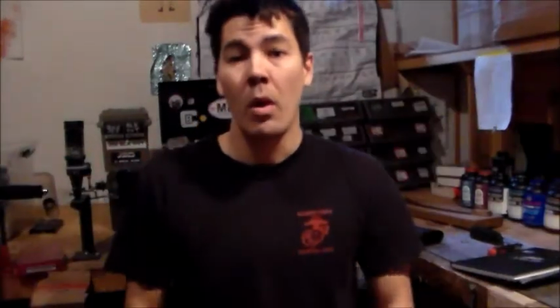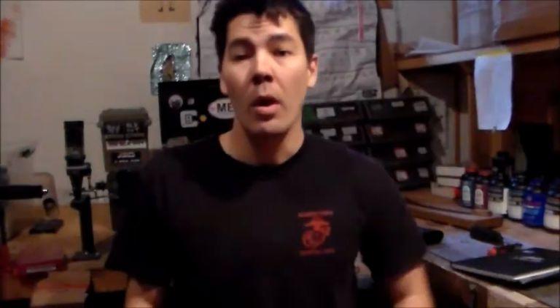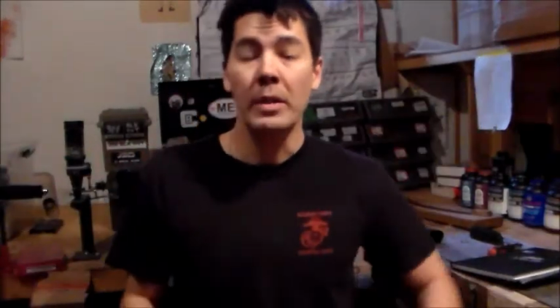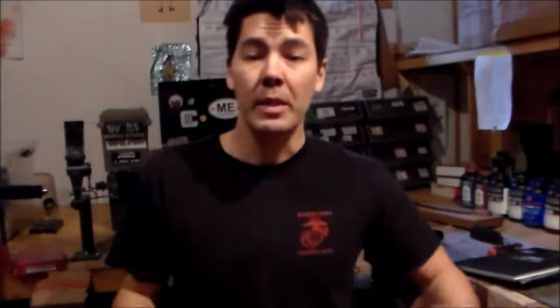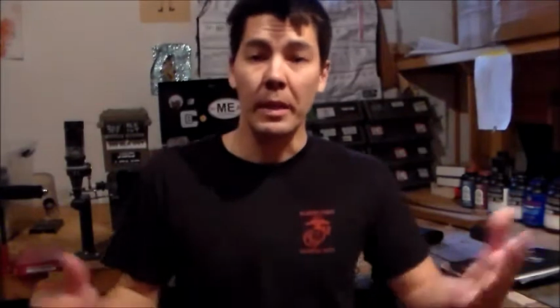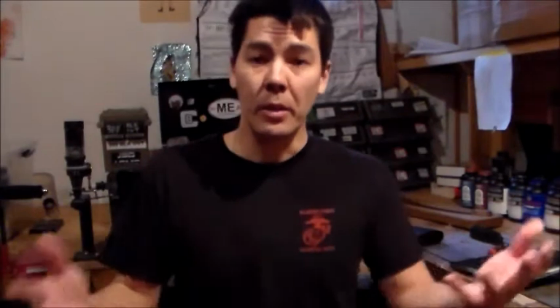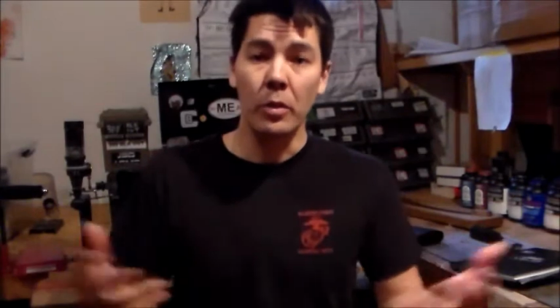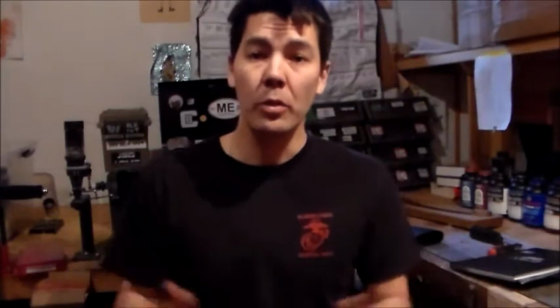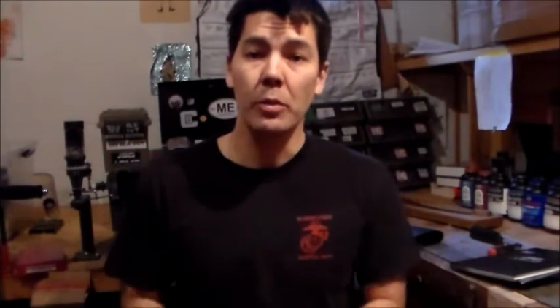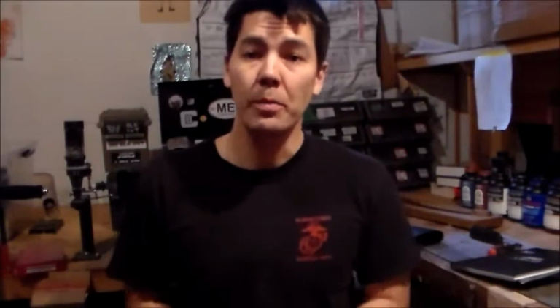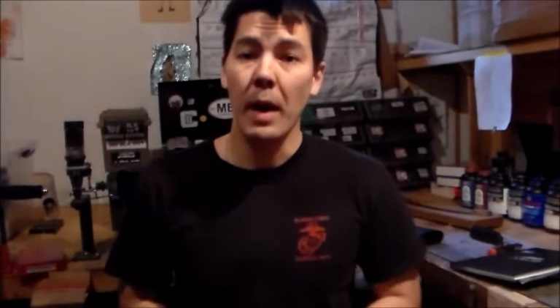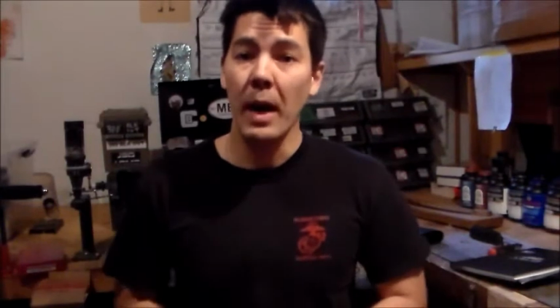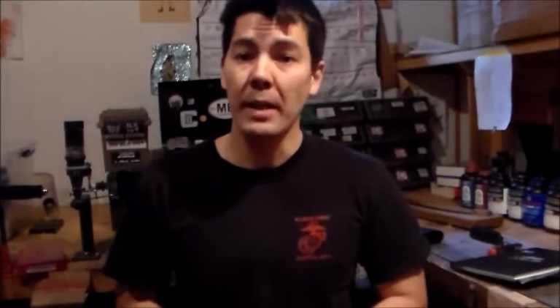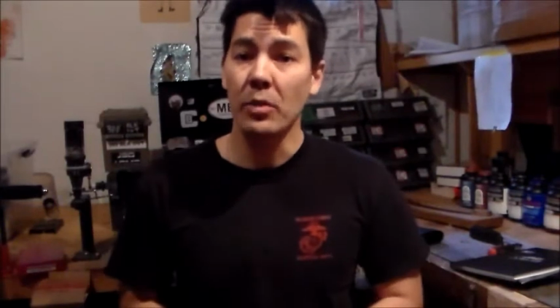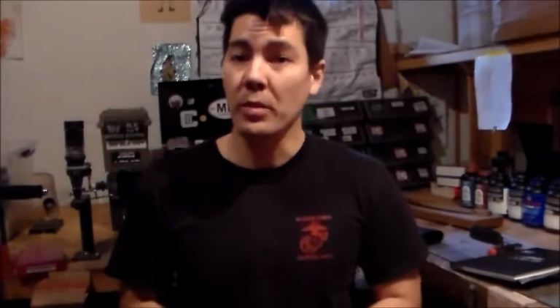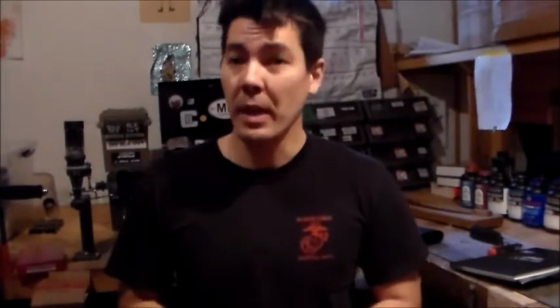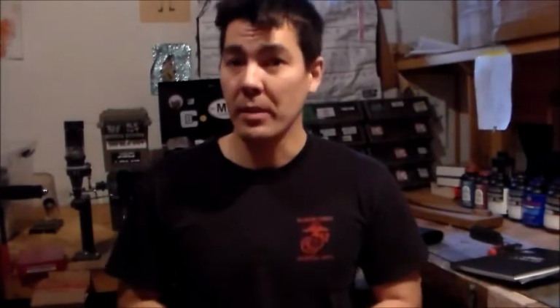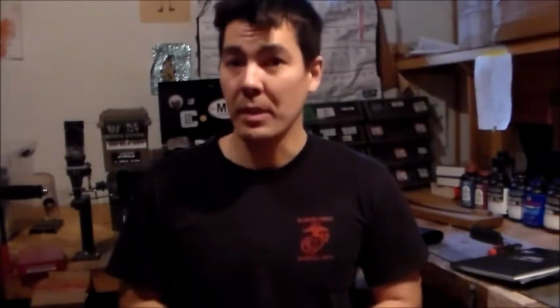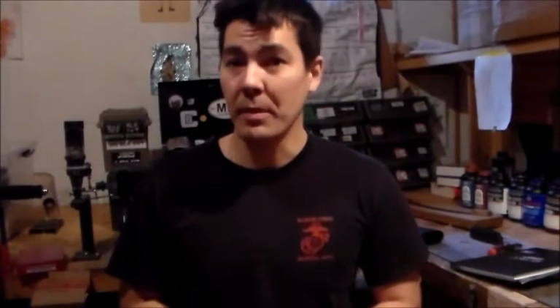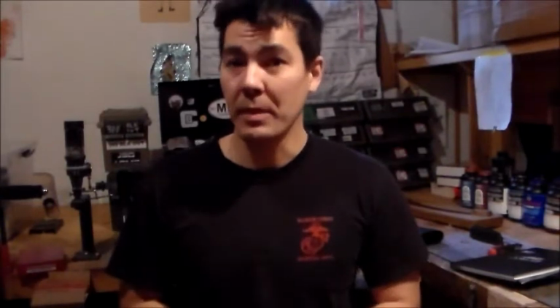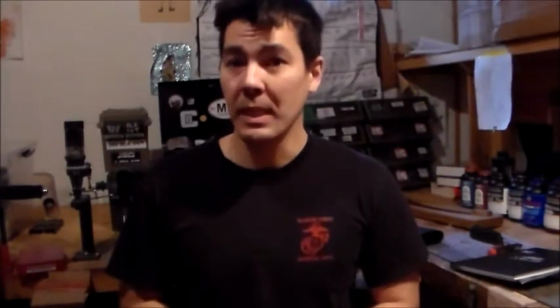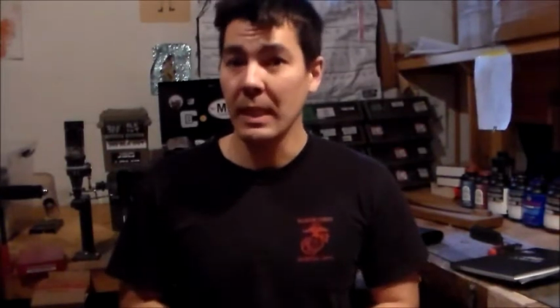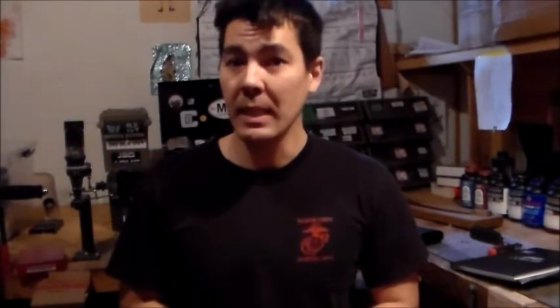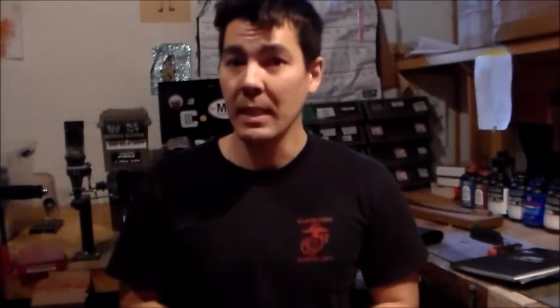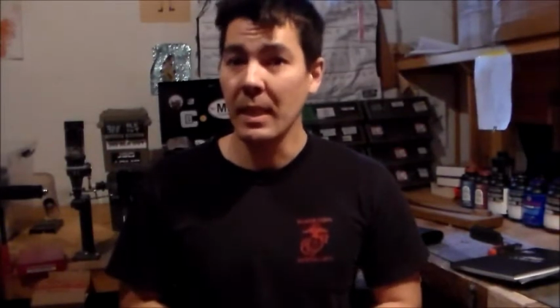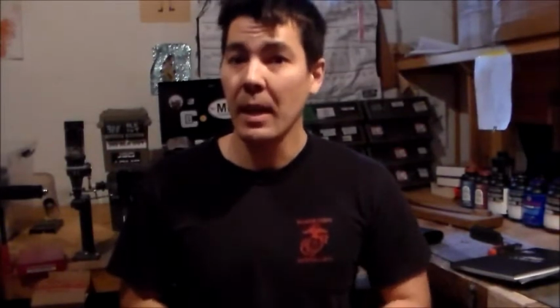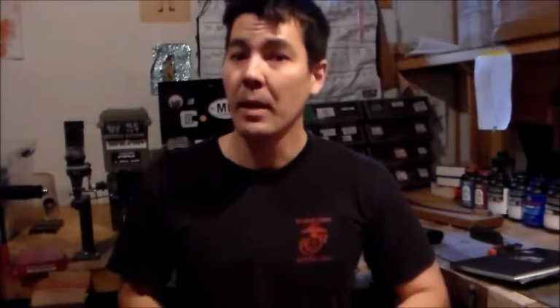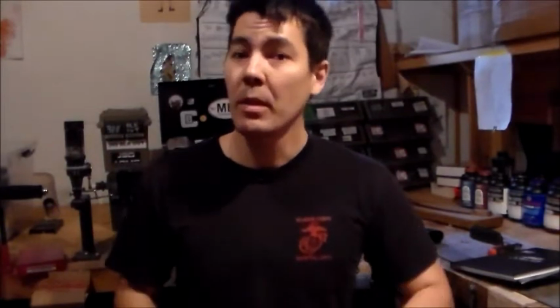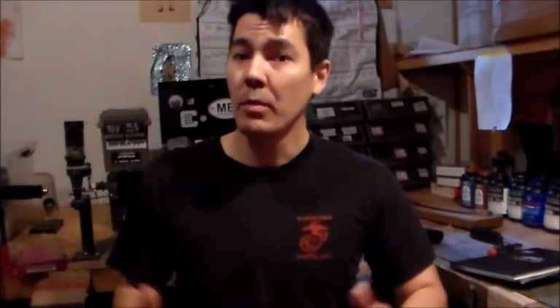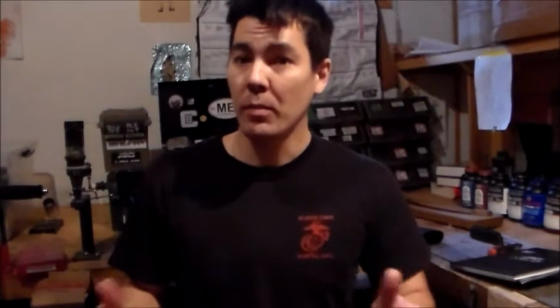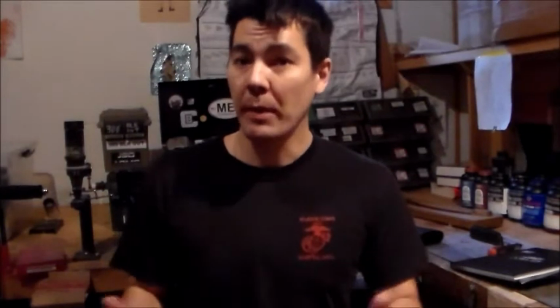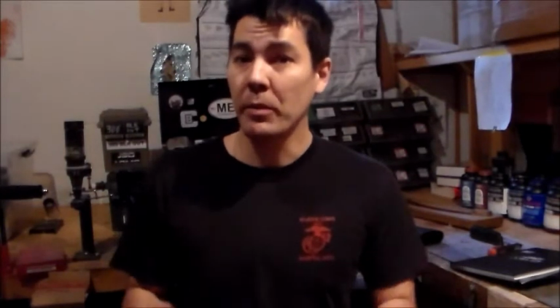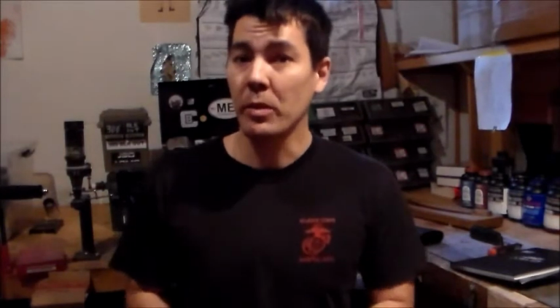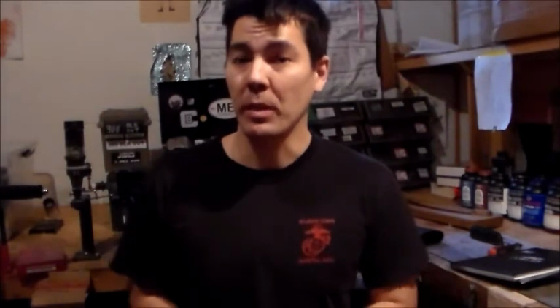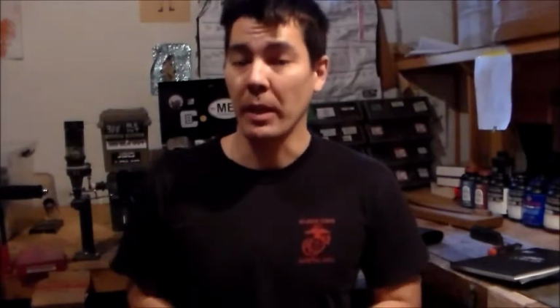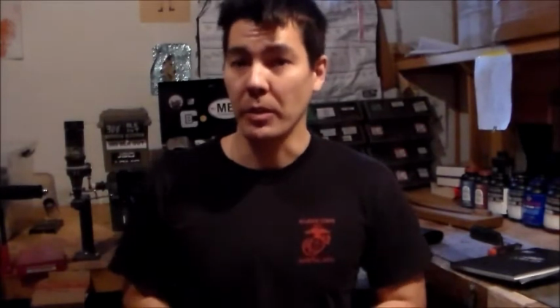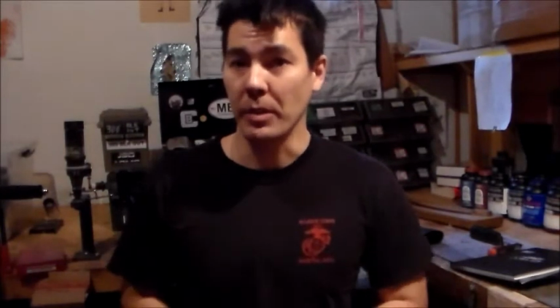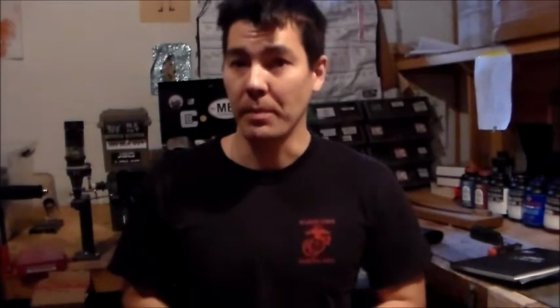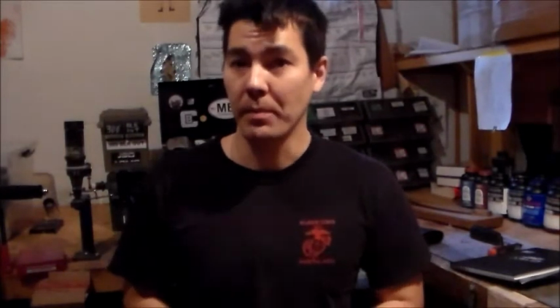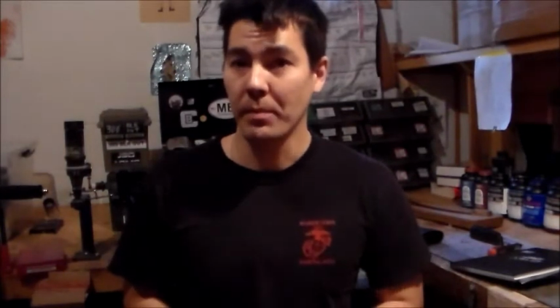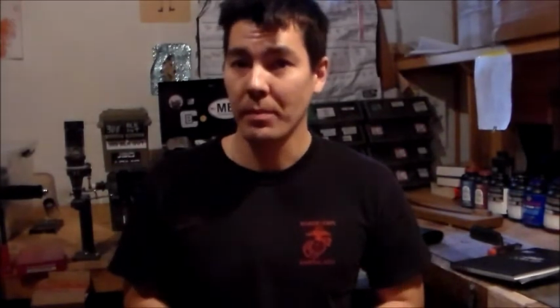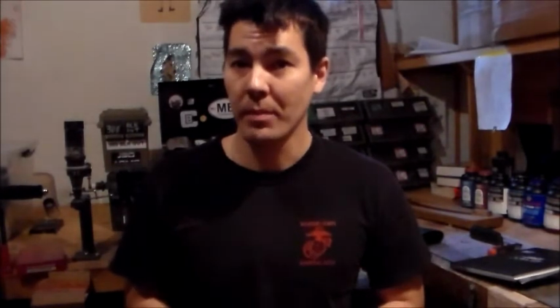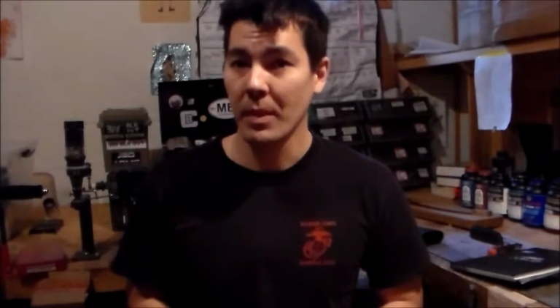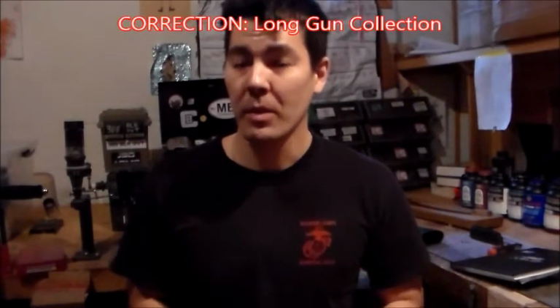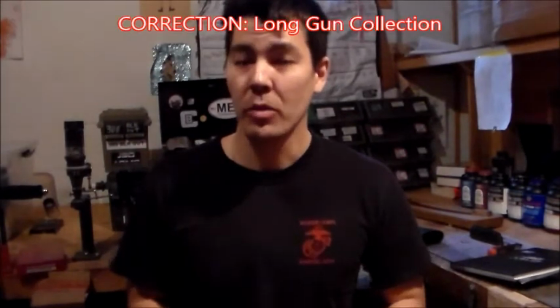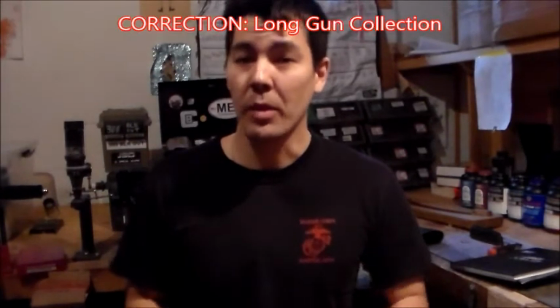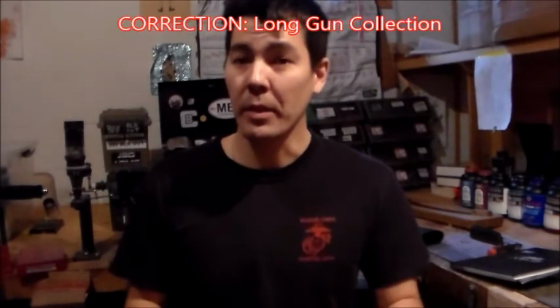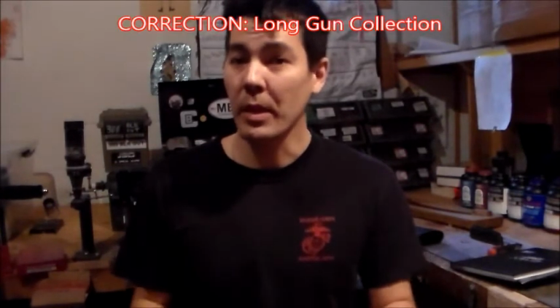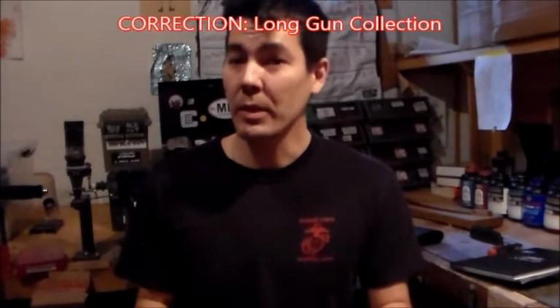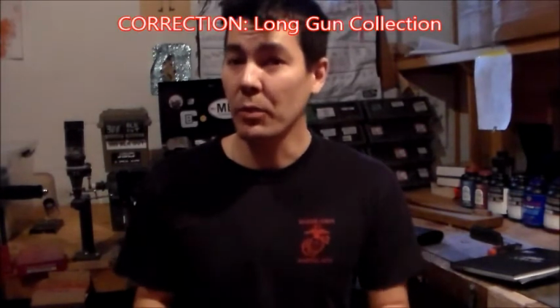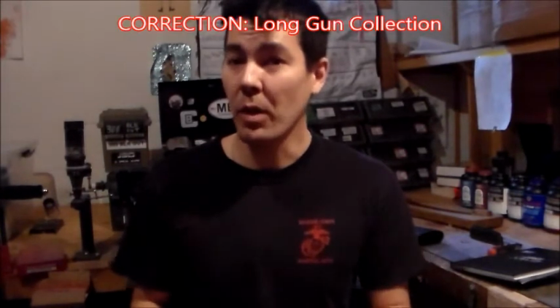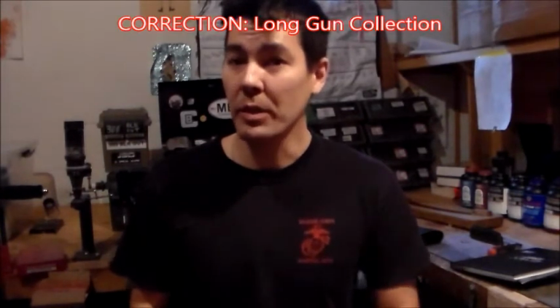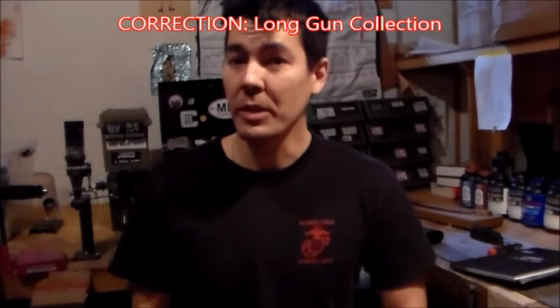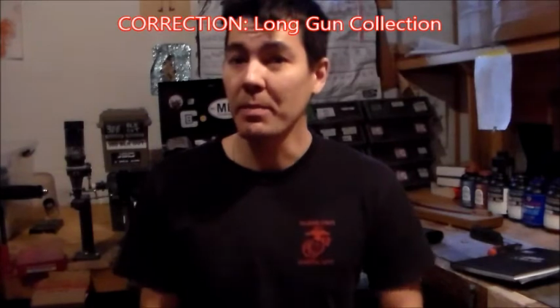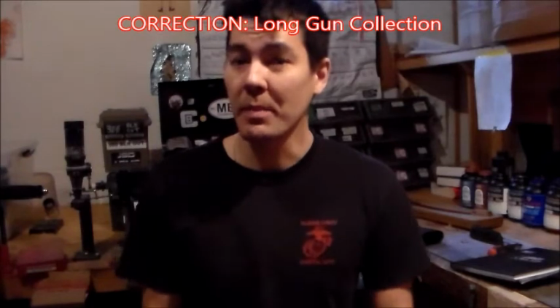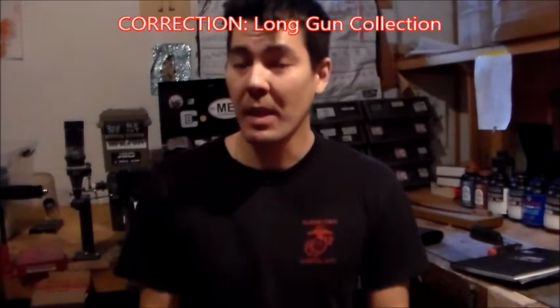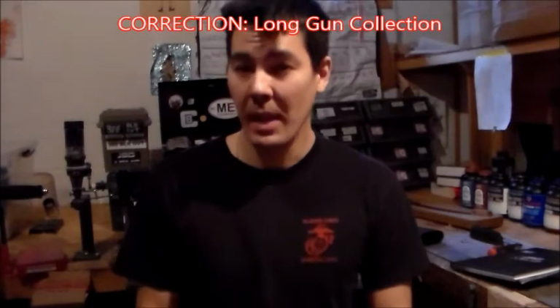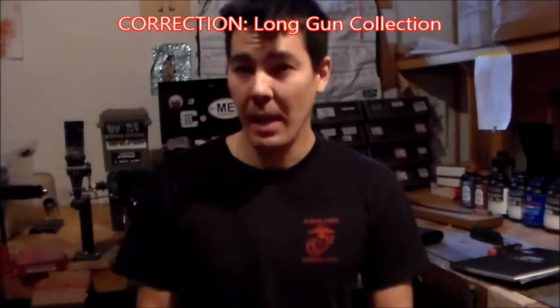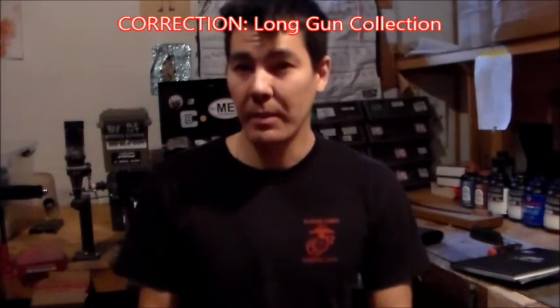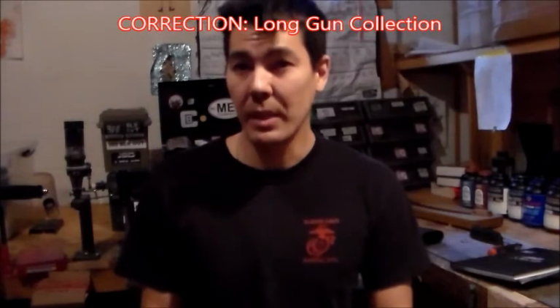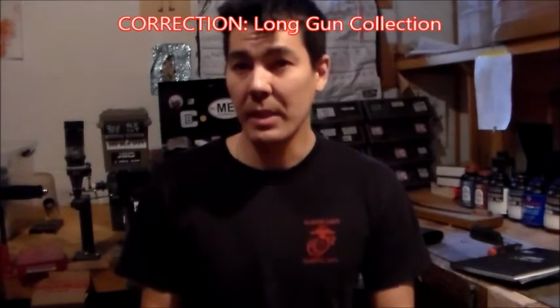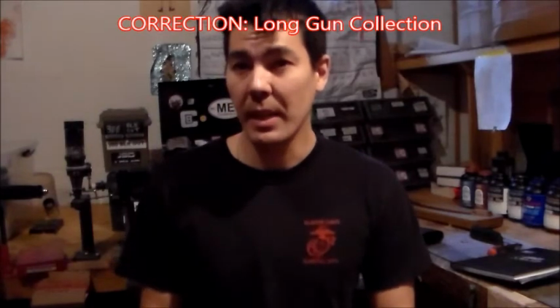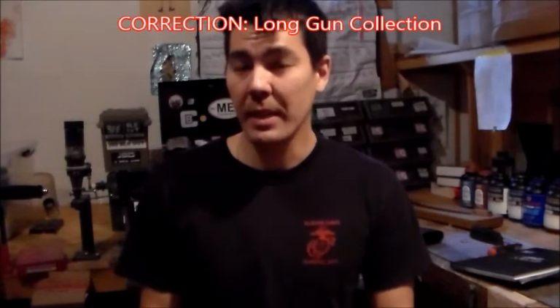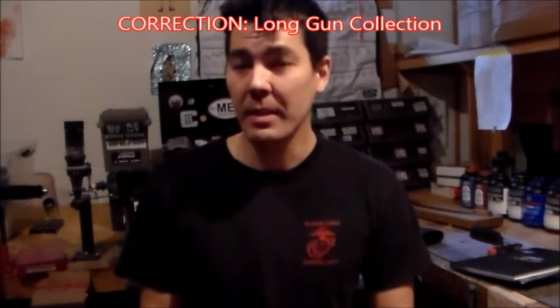Alright, so that concludes my 2017 rifle collection. Thank you guys for watching, have a nice day, and stay safe.